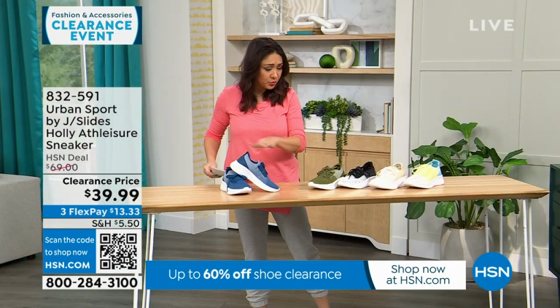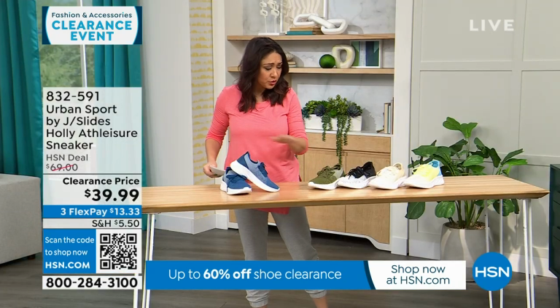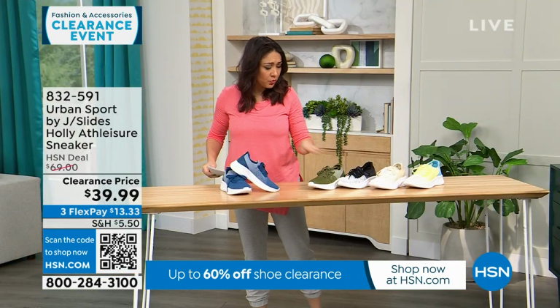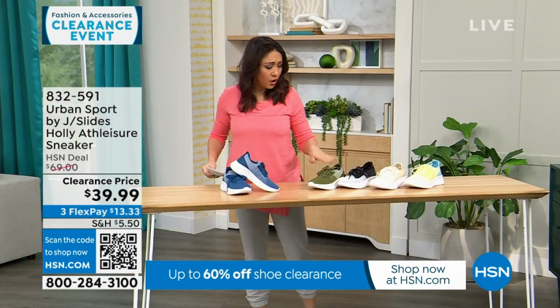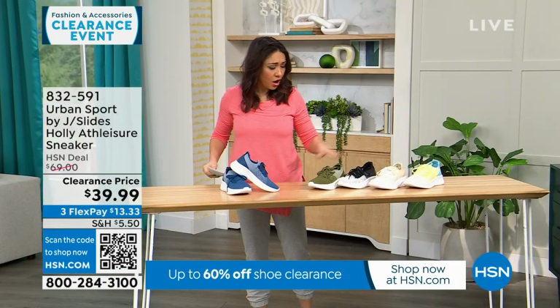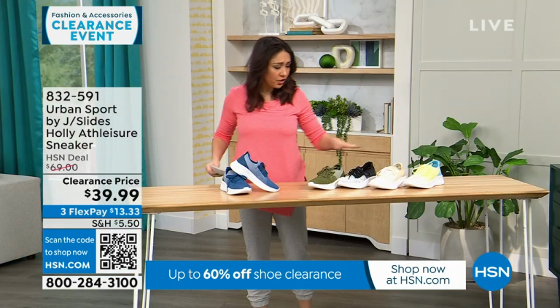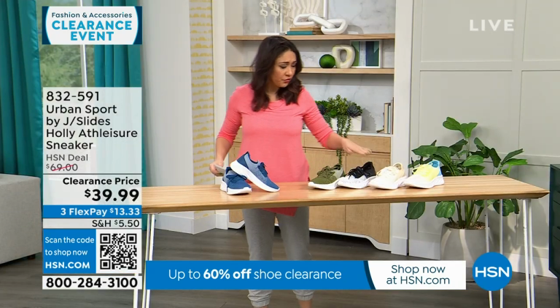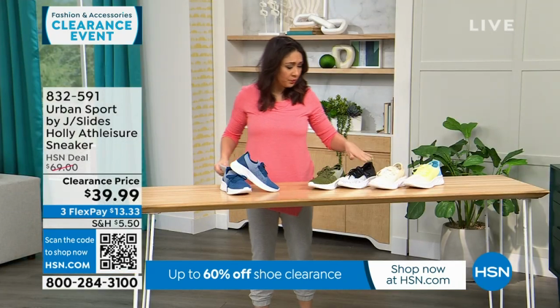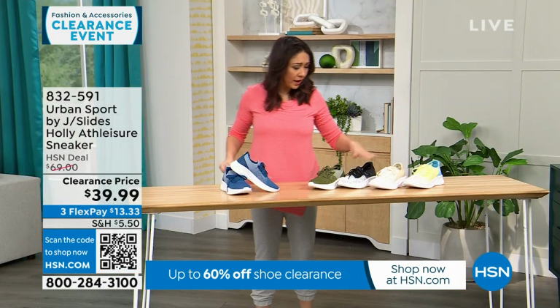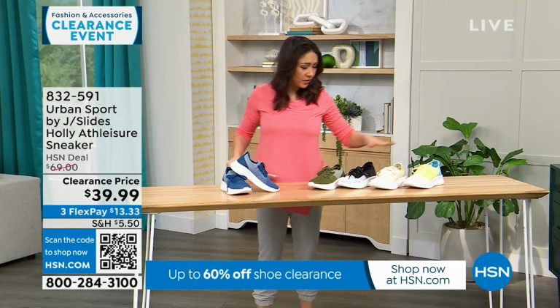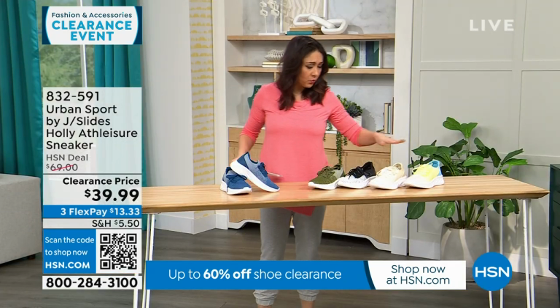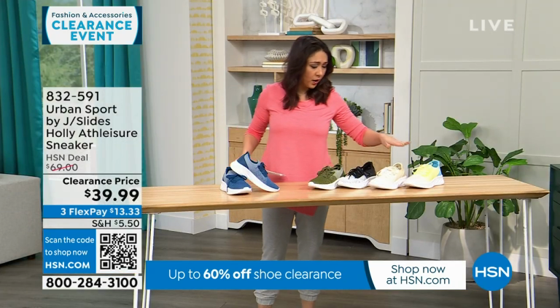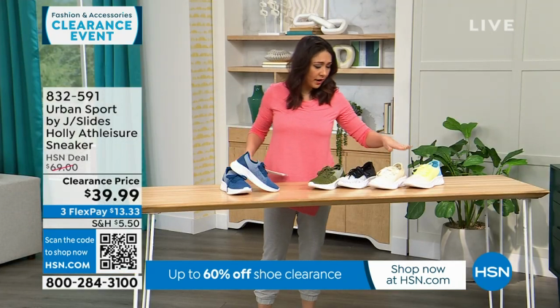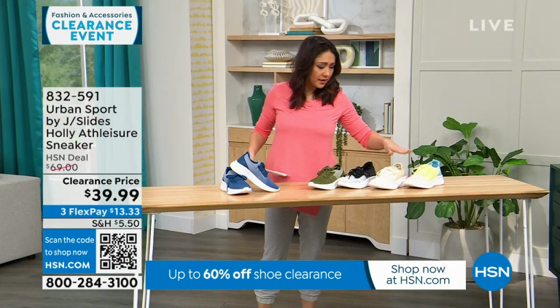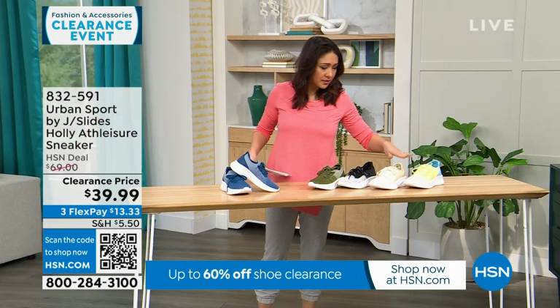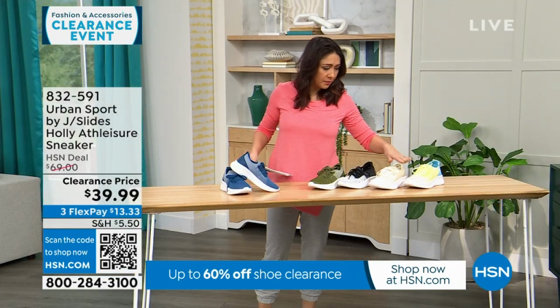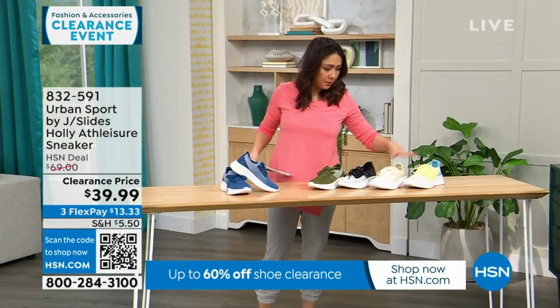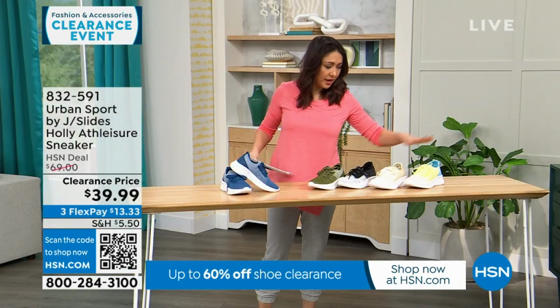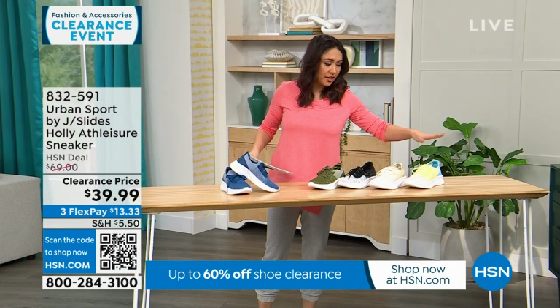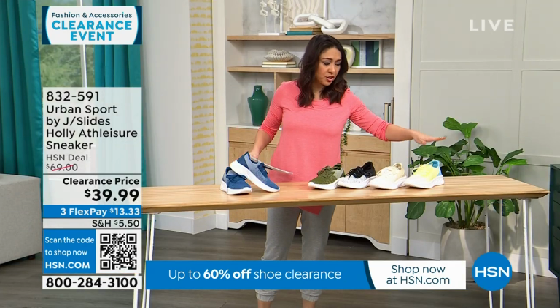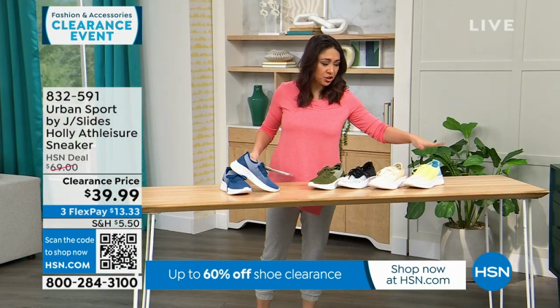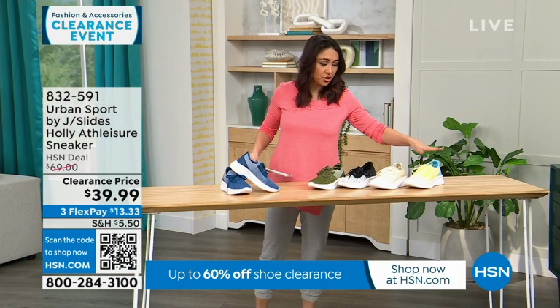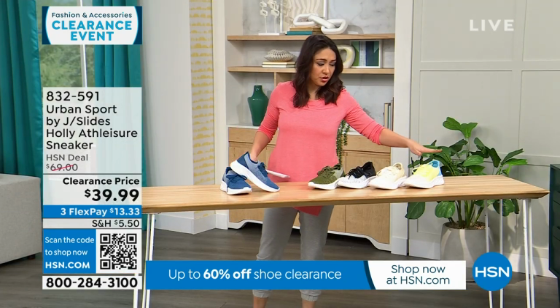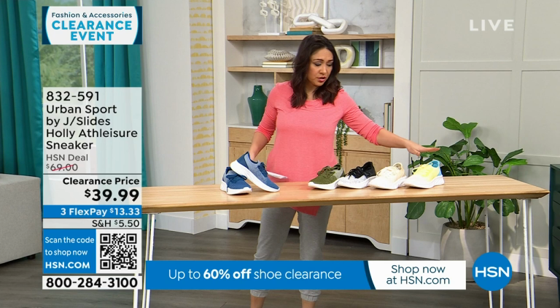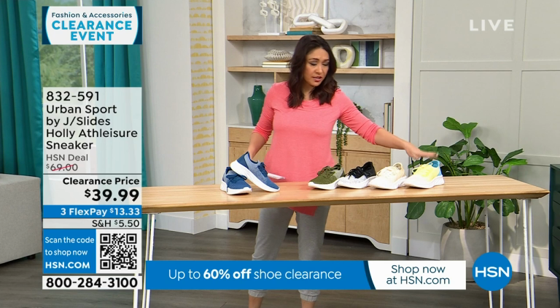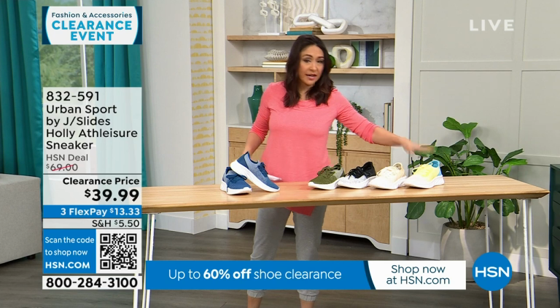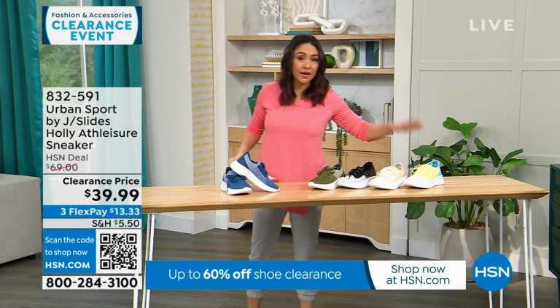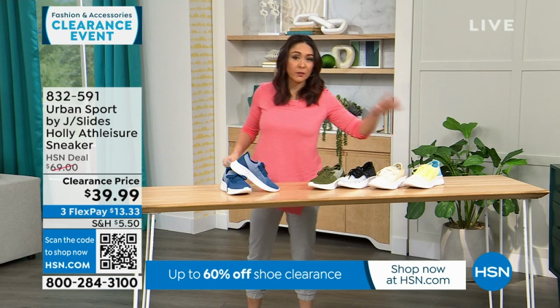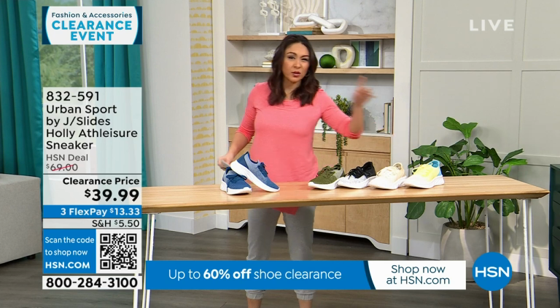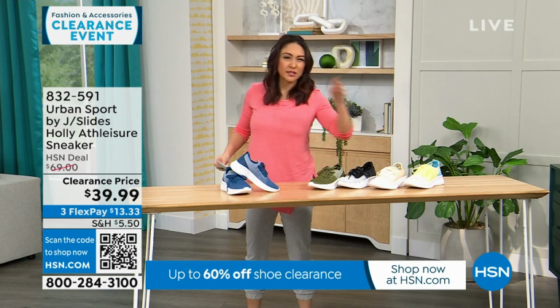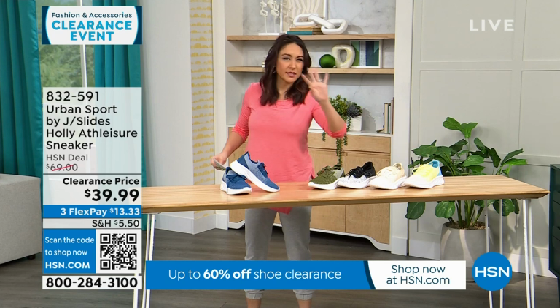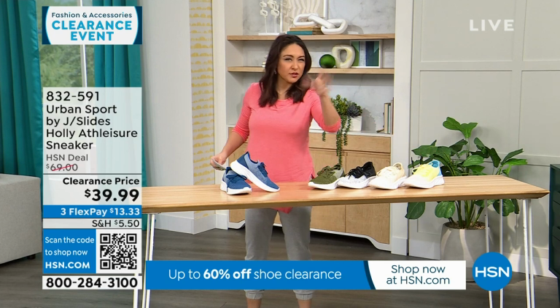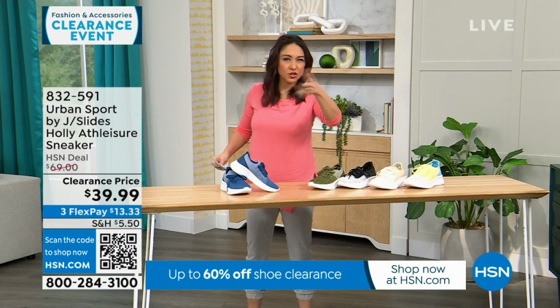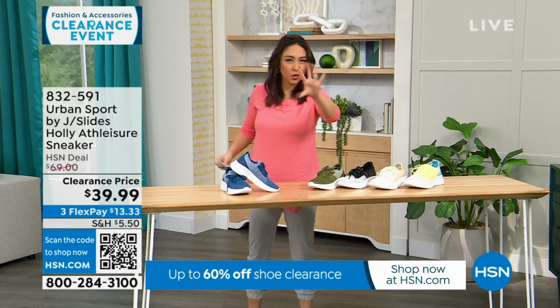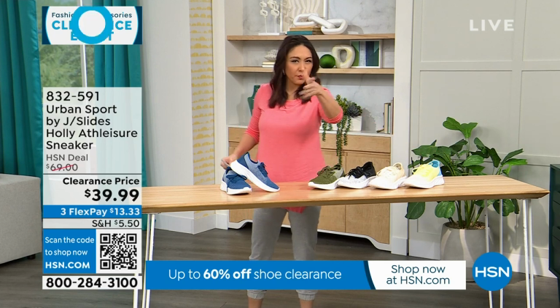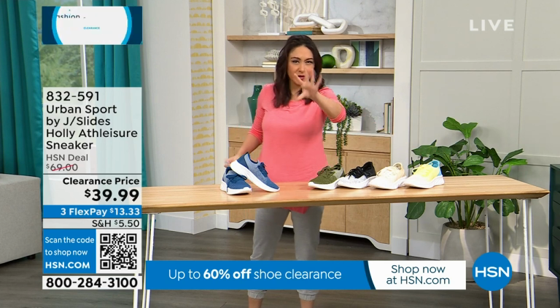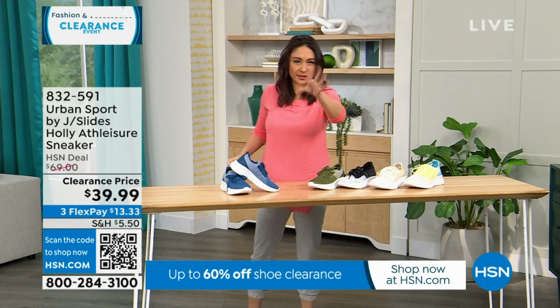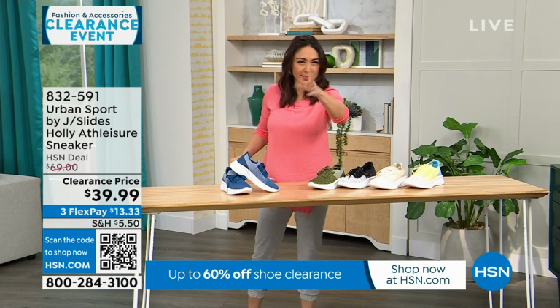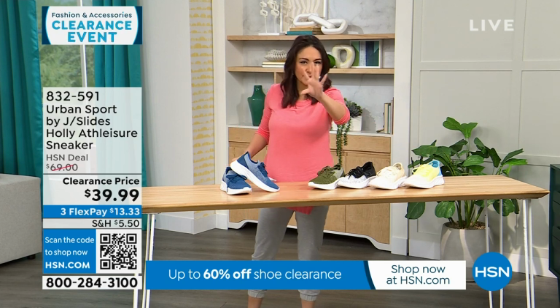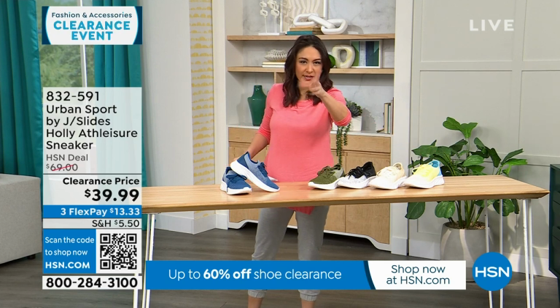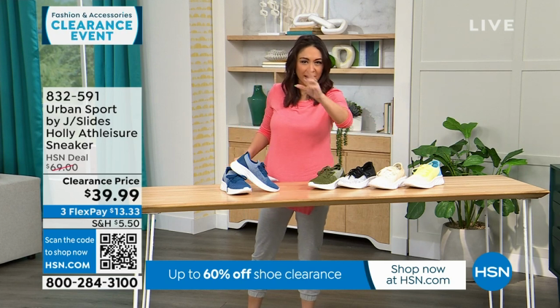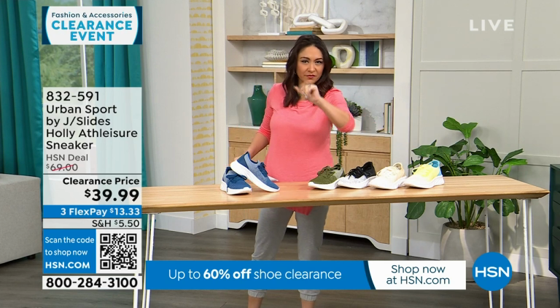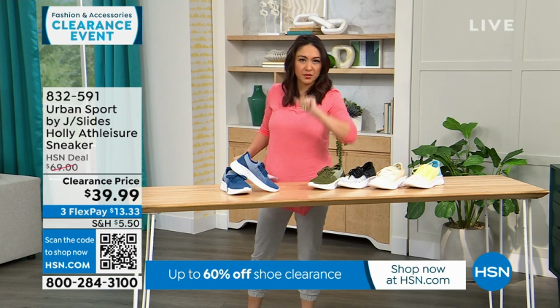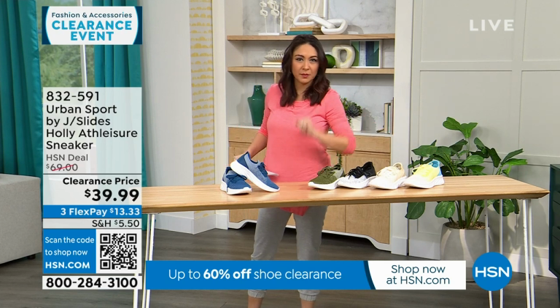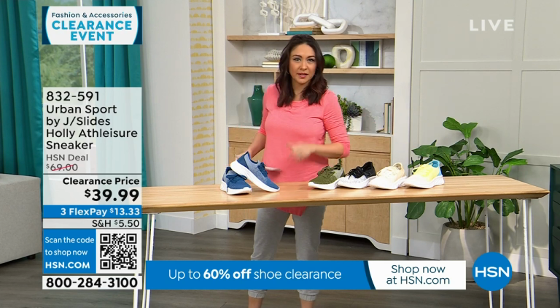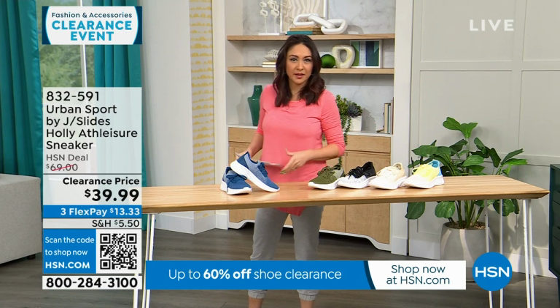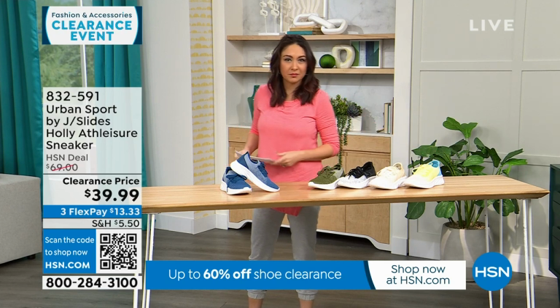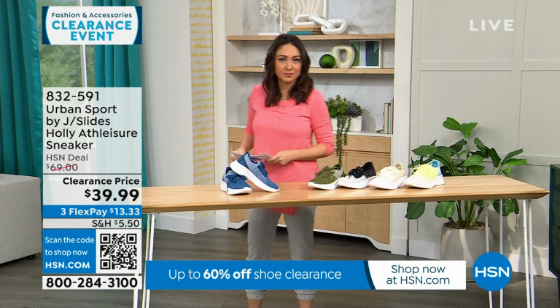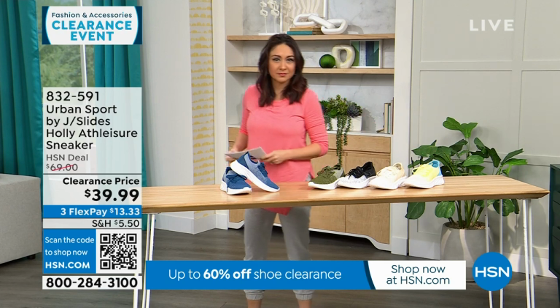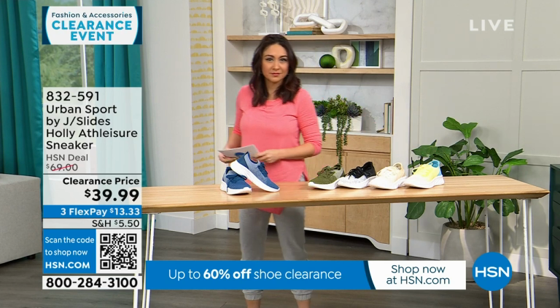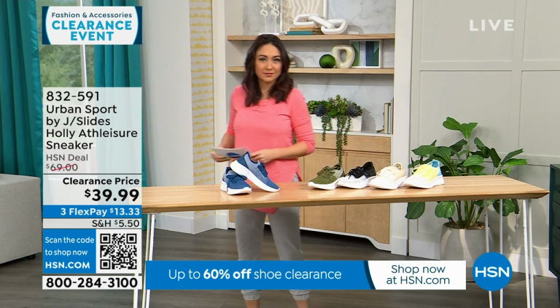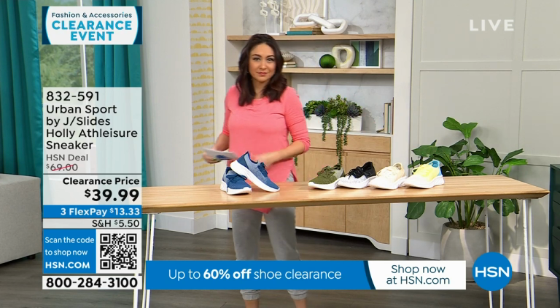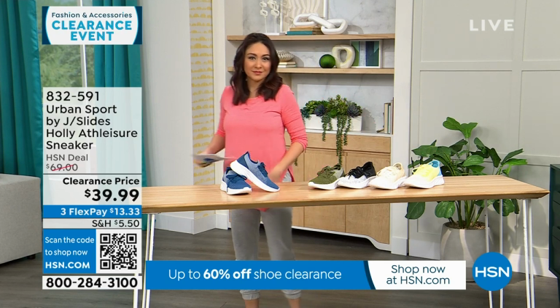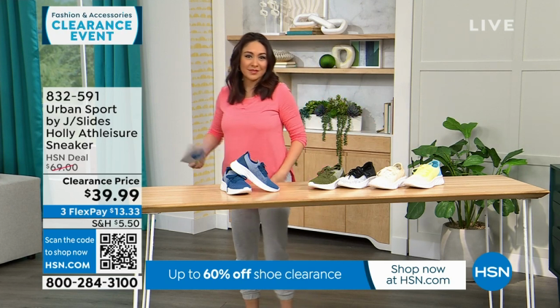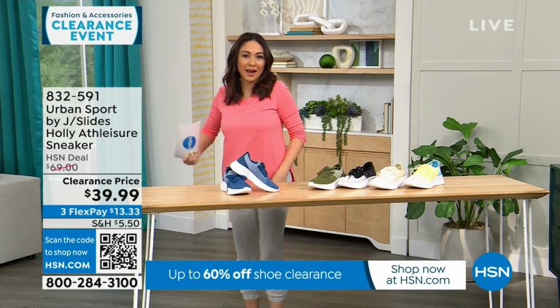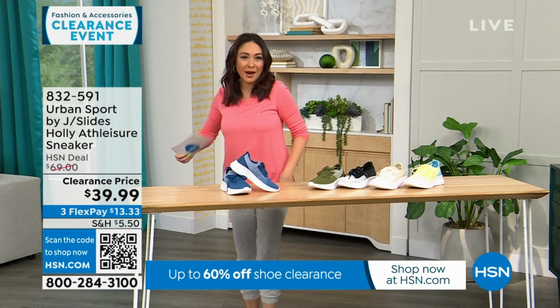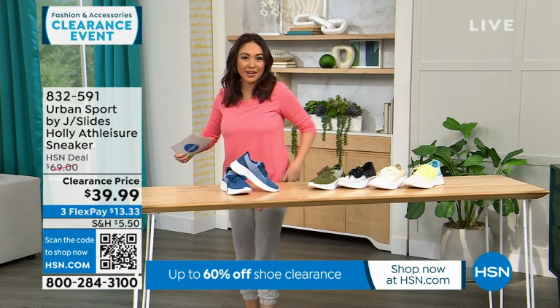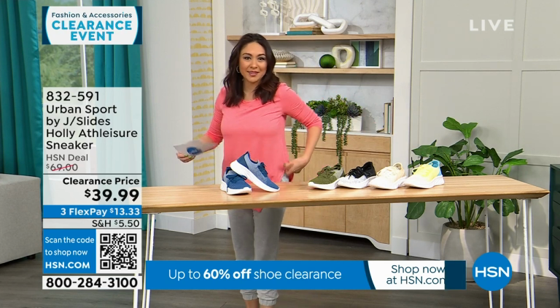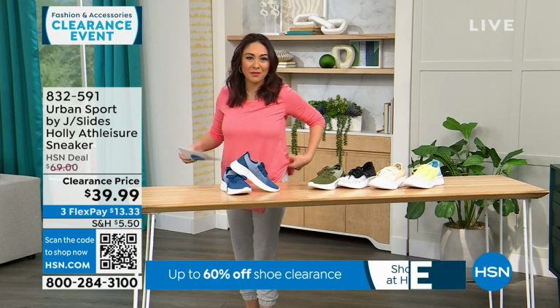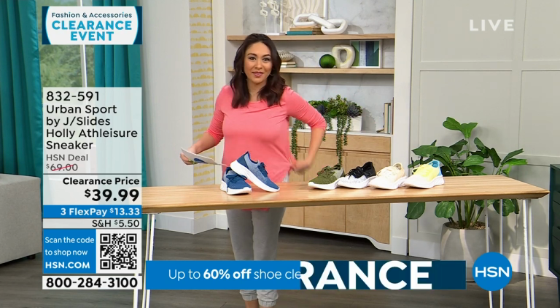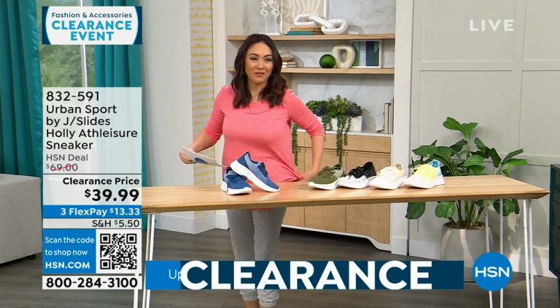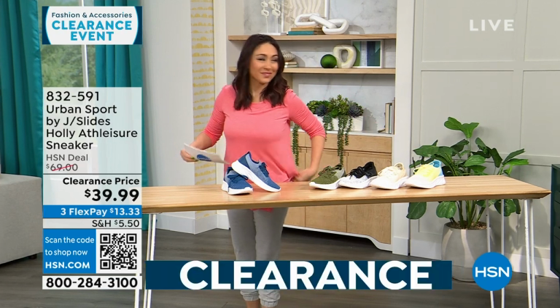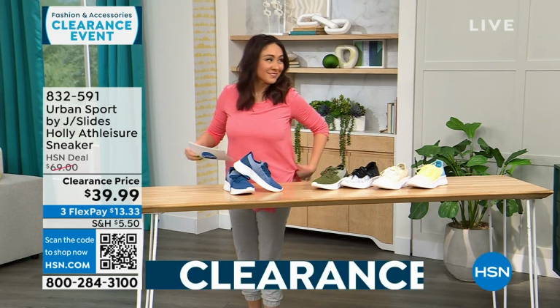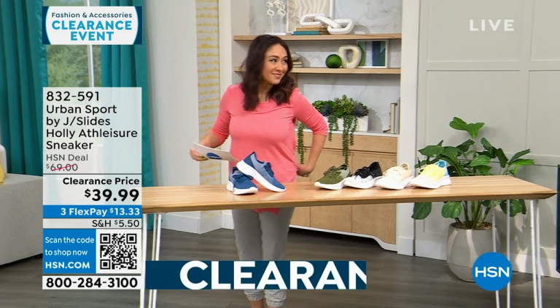Don't buy the 6.5 in the medium — I need to buy that one. Just kidding — my producer is messing with me.